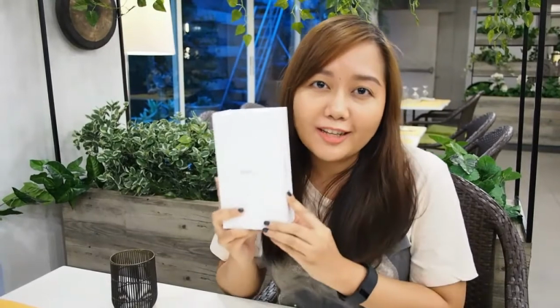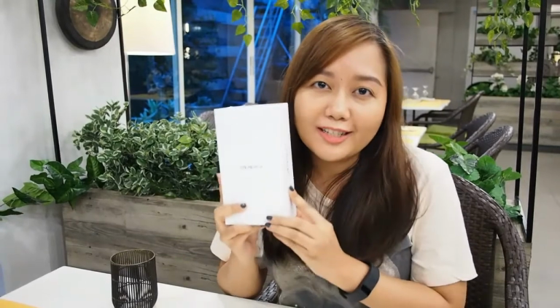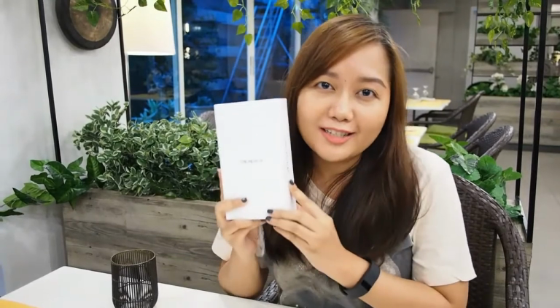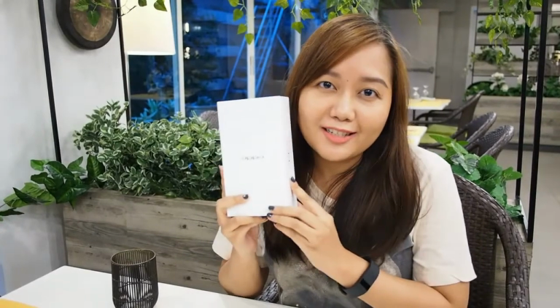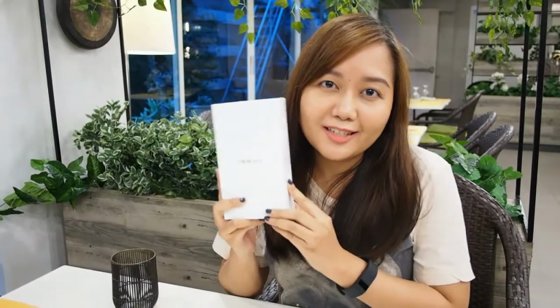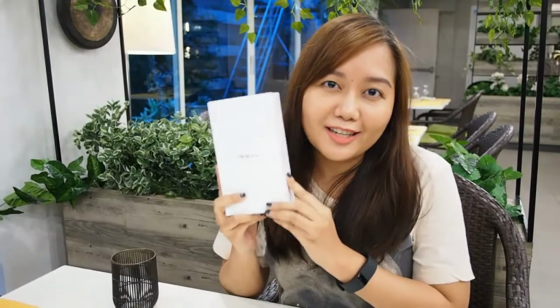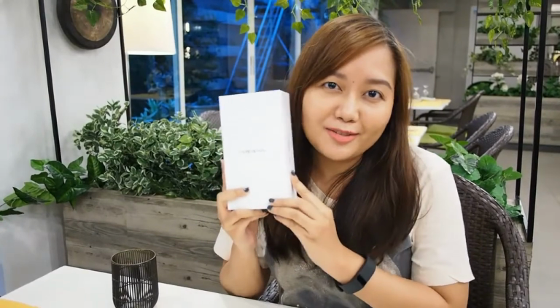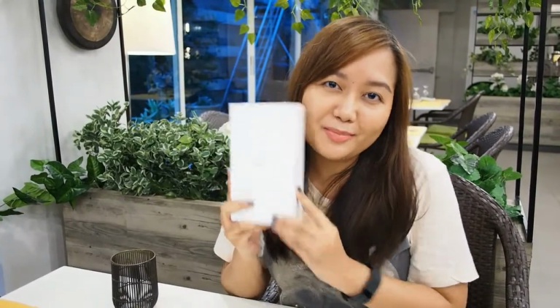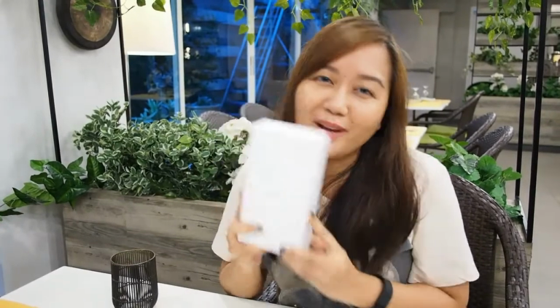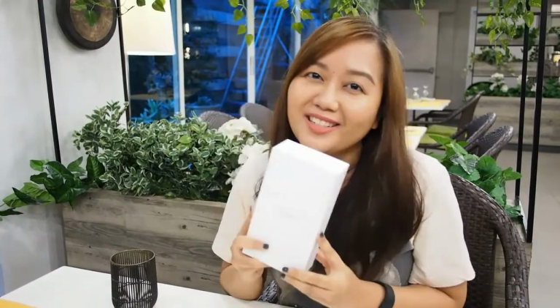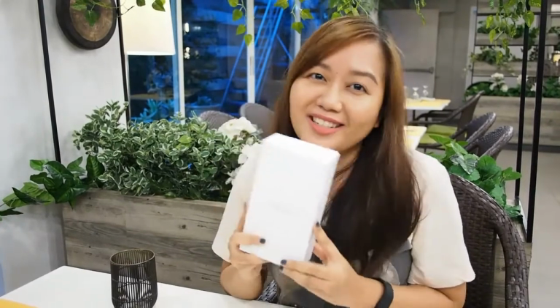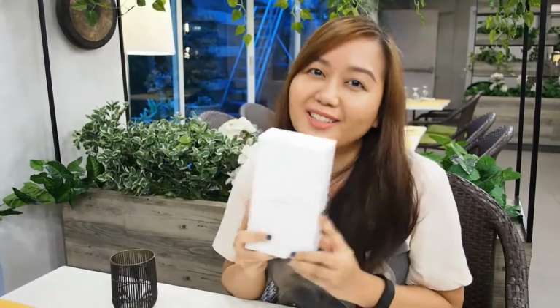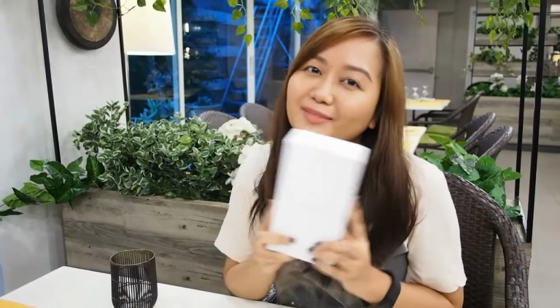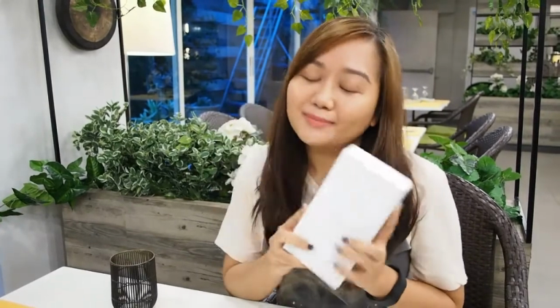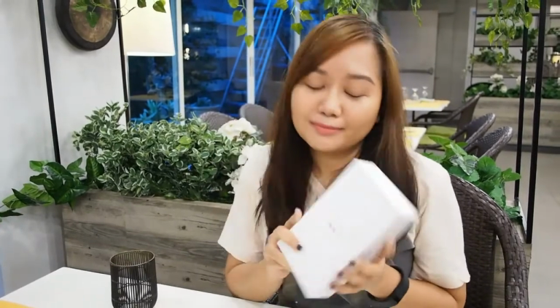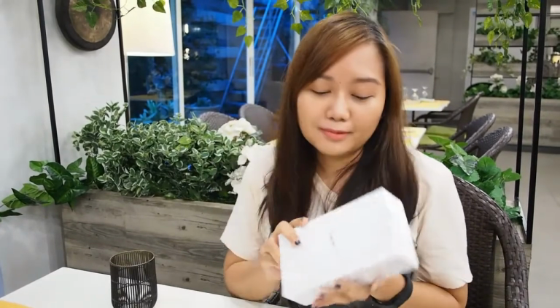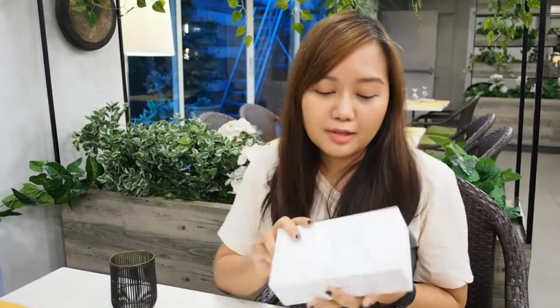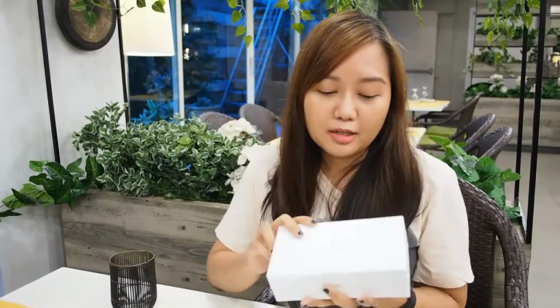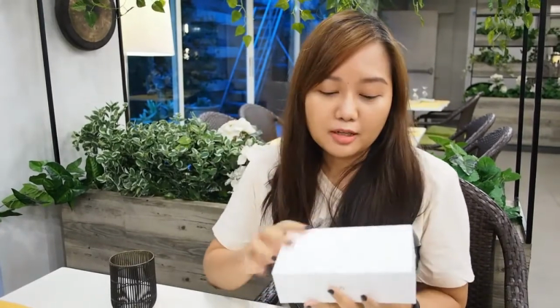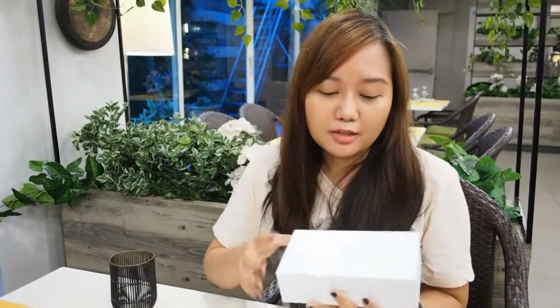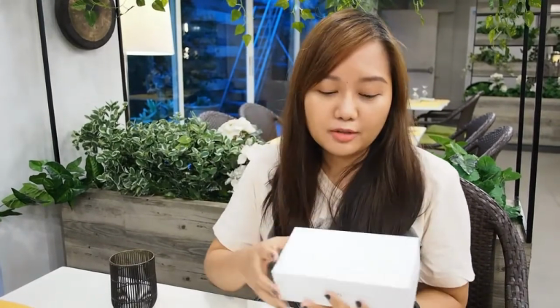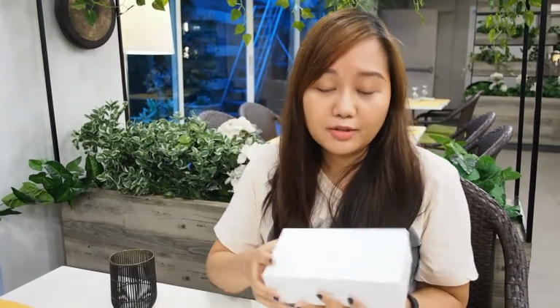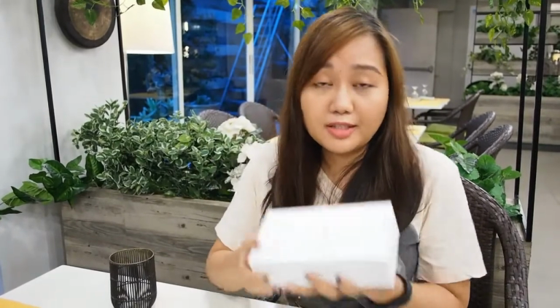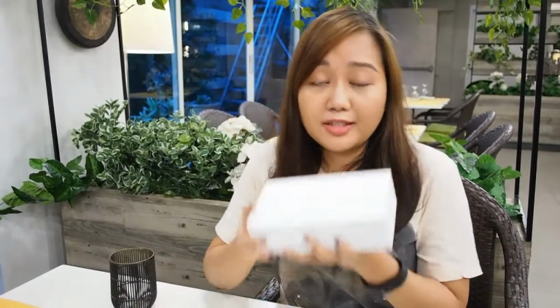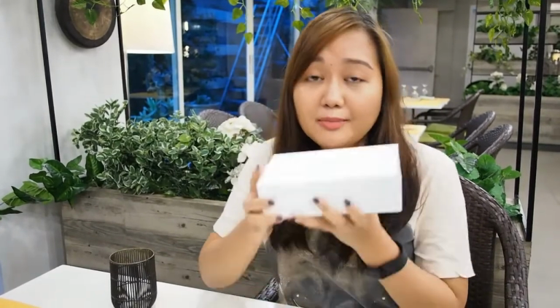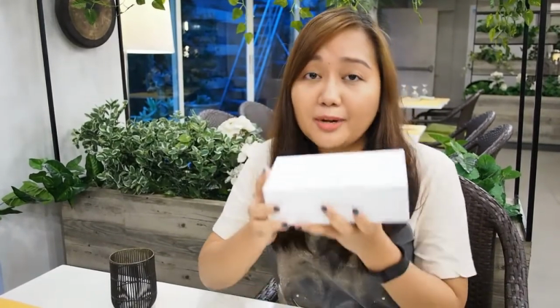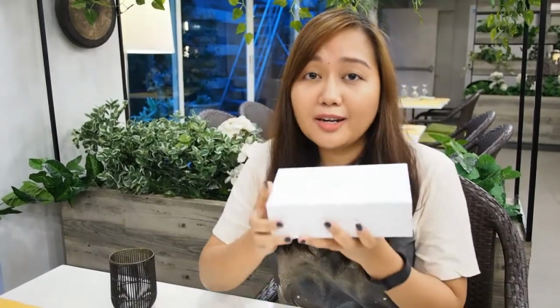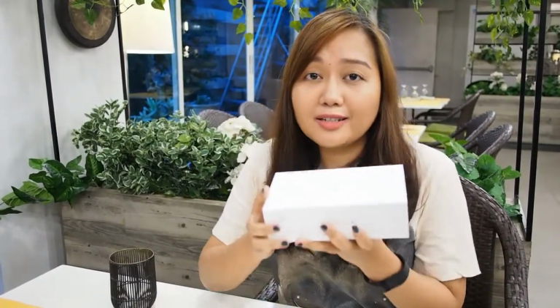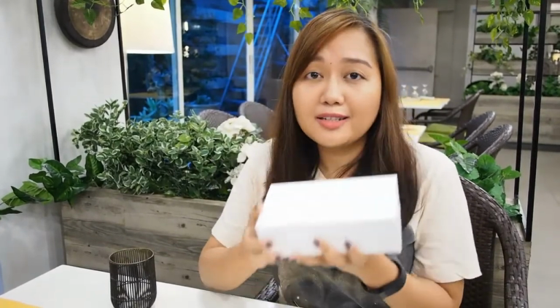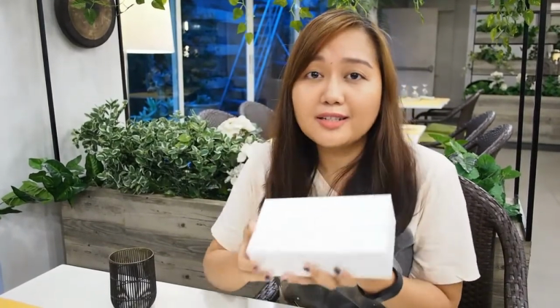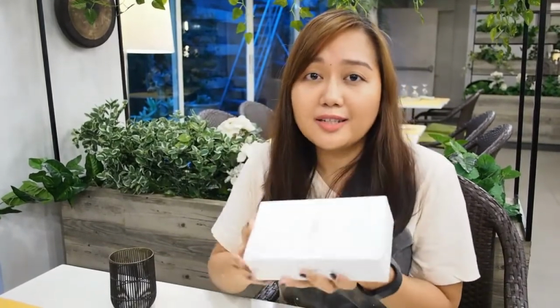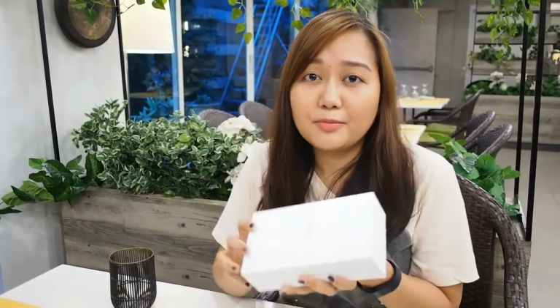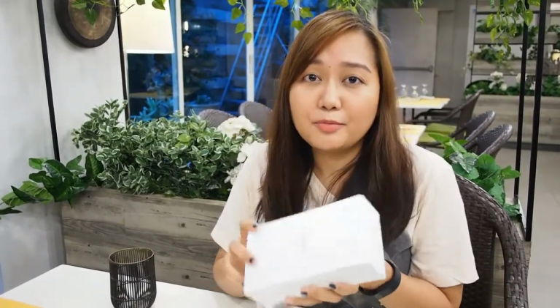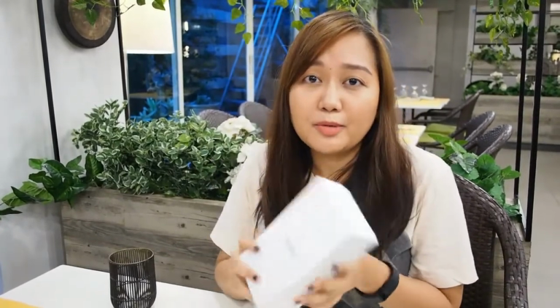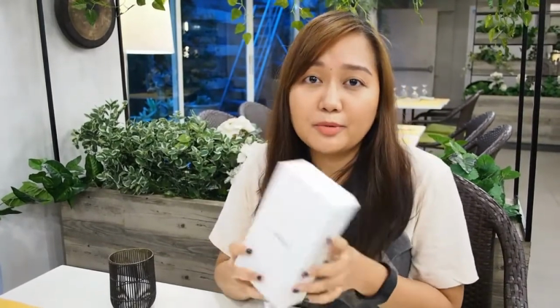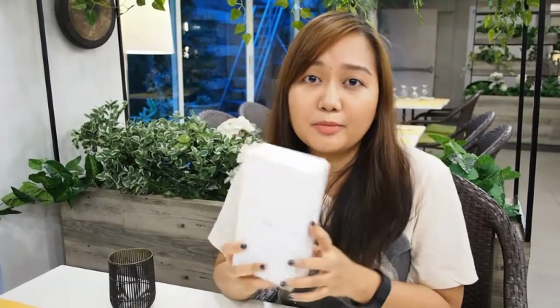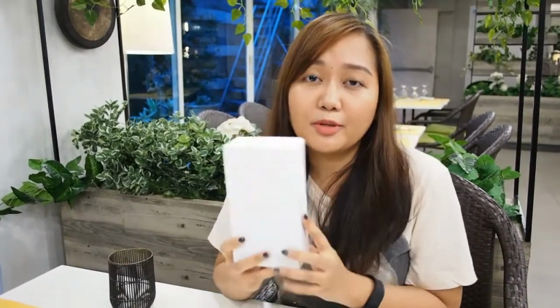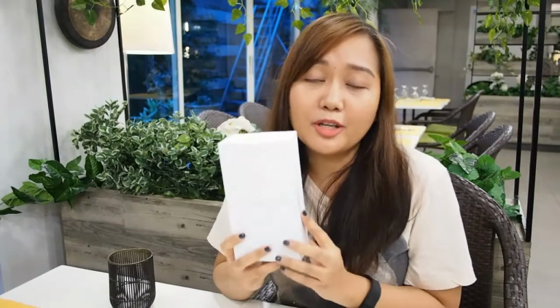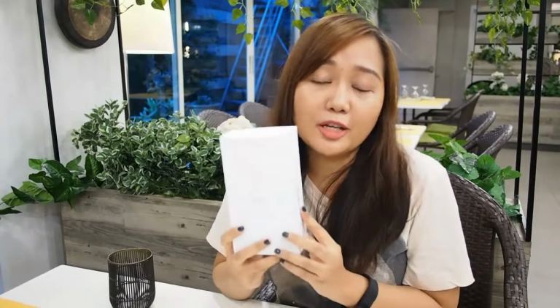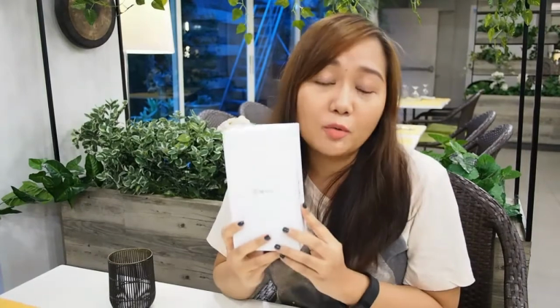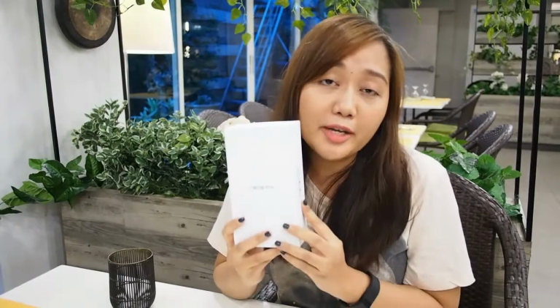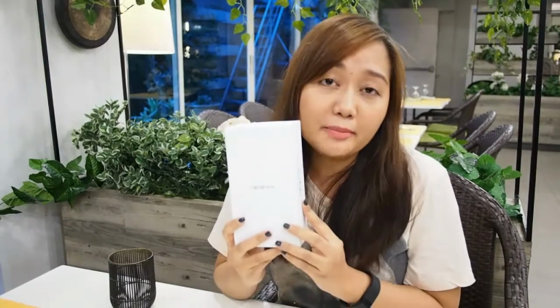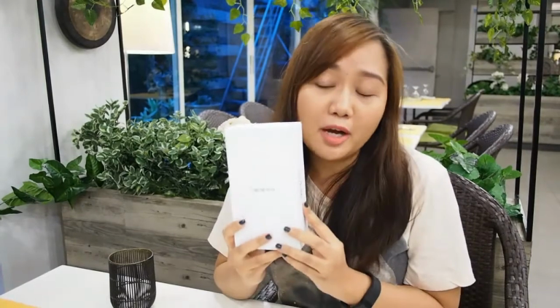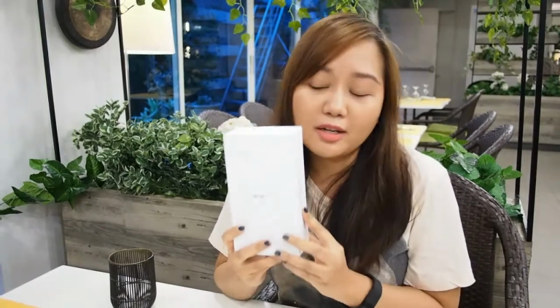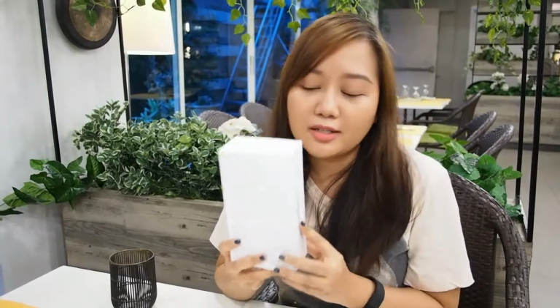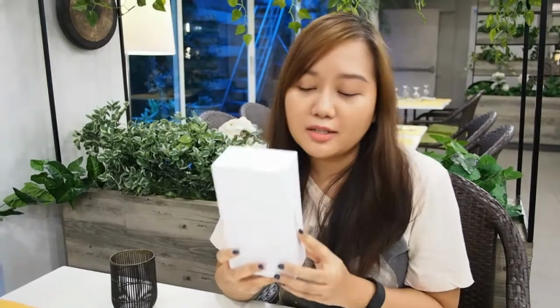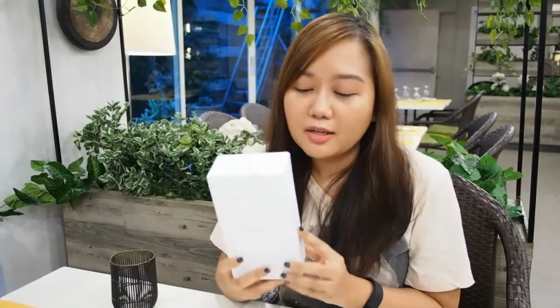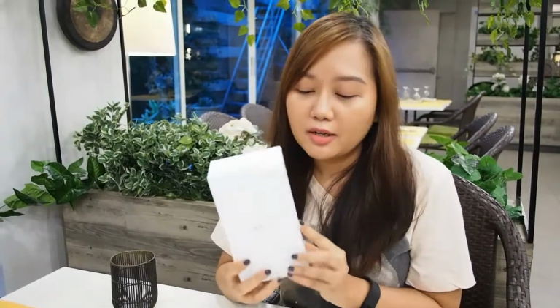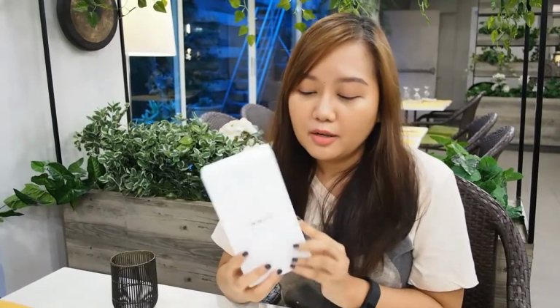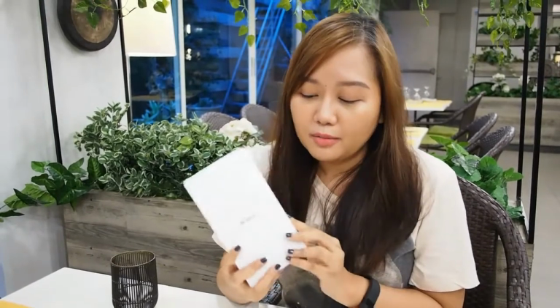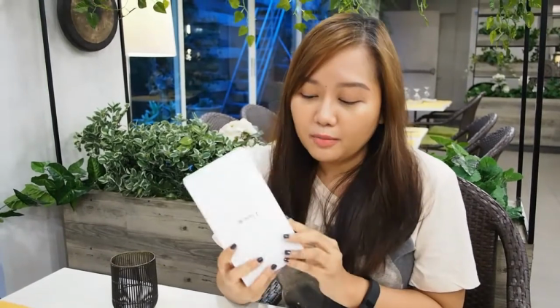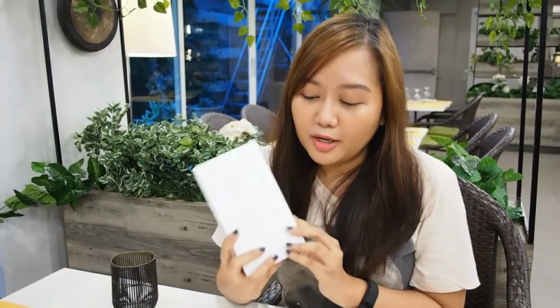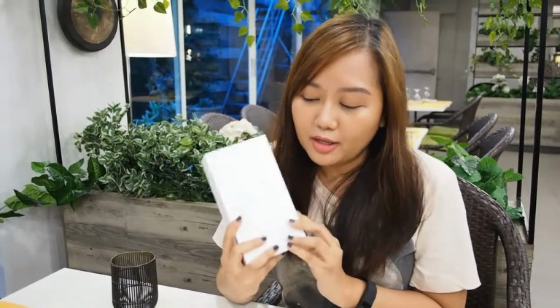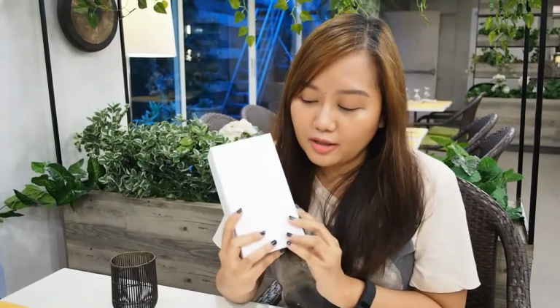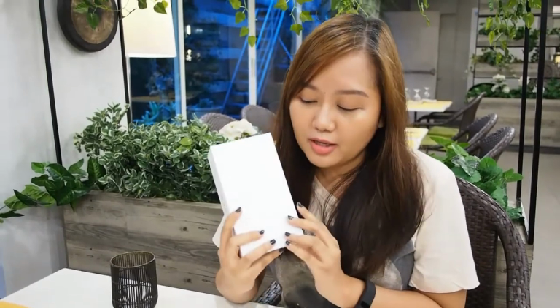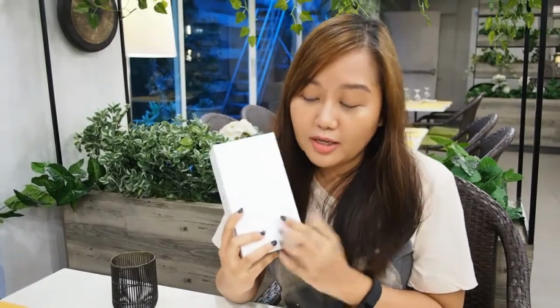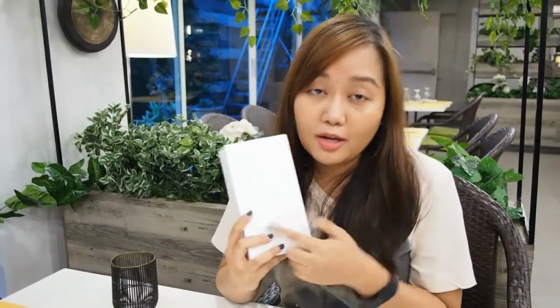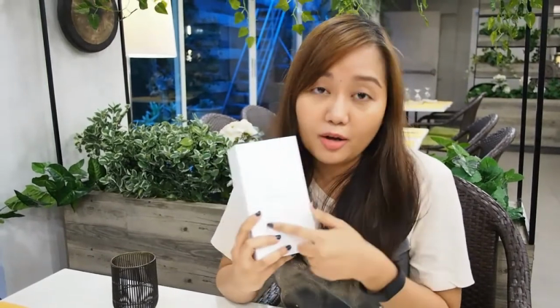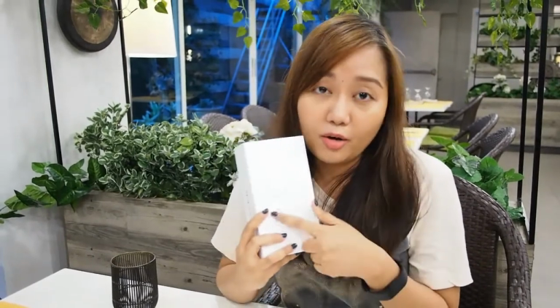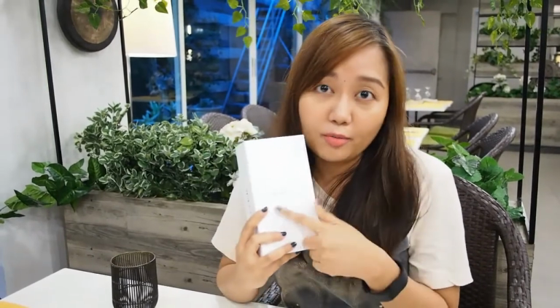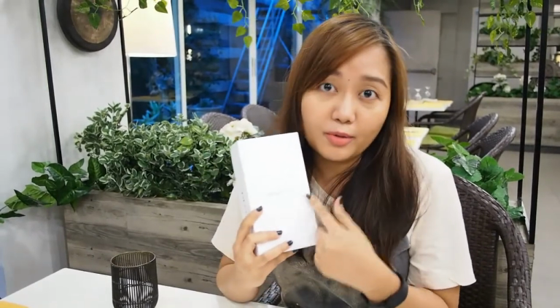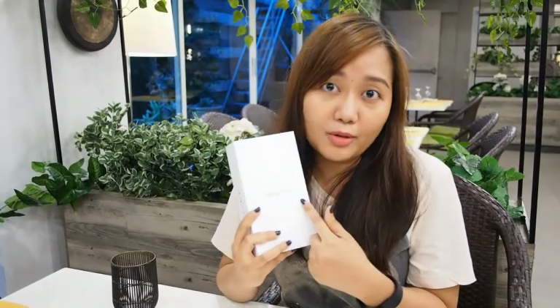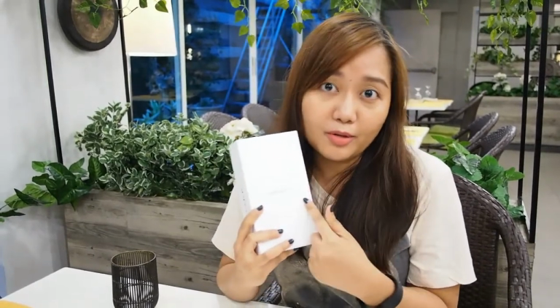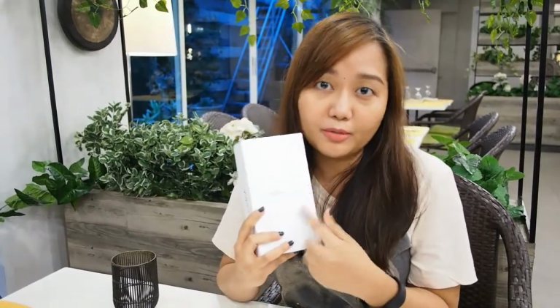Let's get to unboxing. So this is a box — it's a premium looking white box with the Oppo logo.